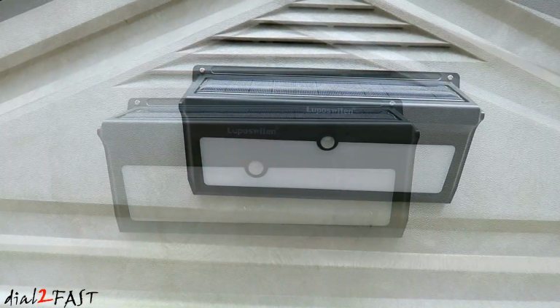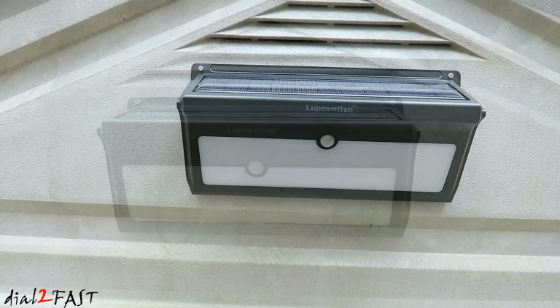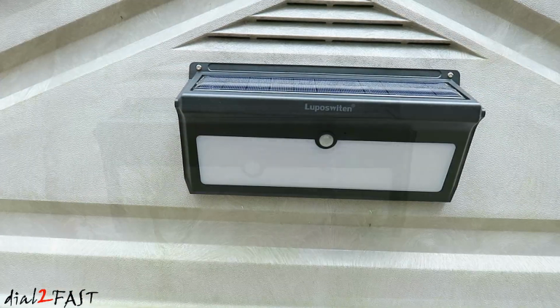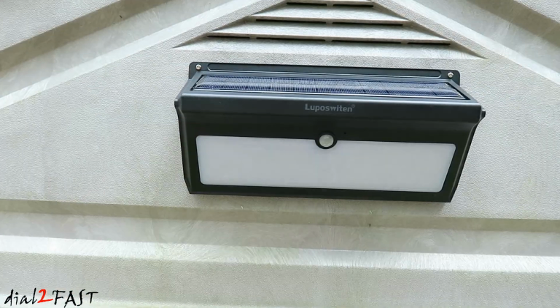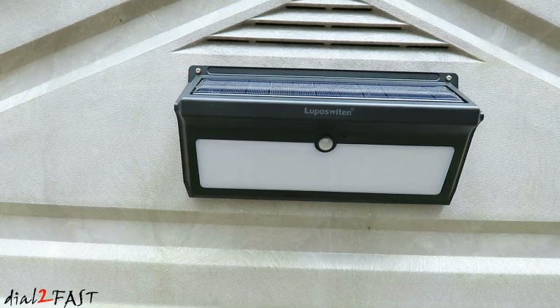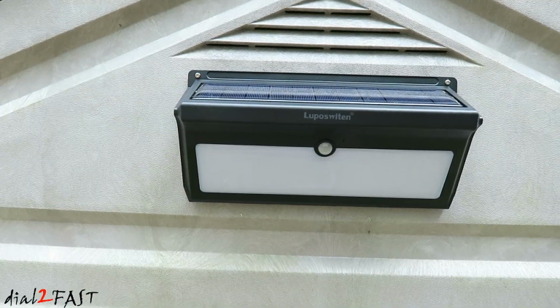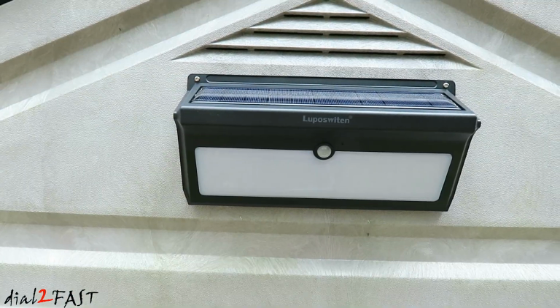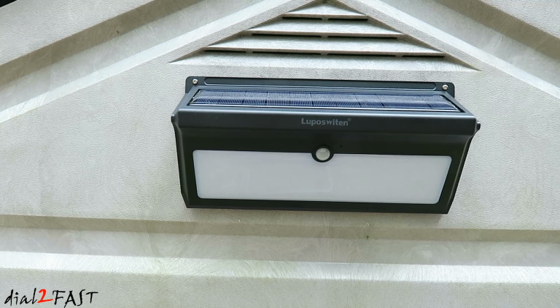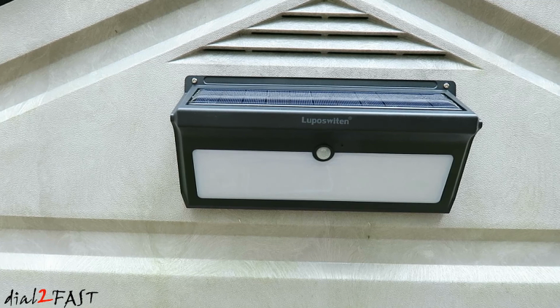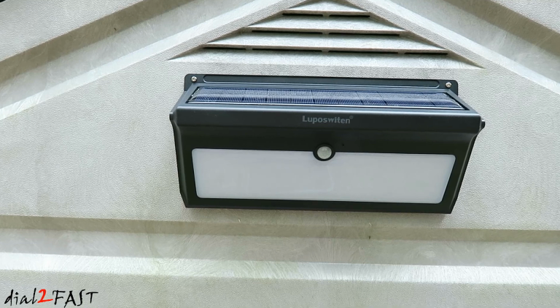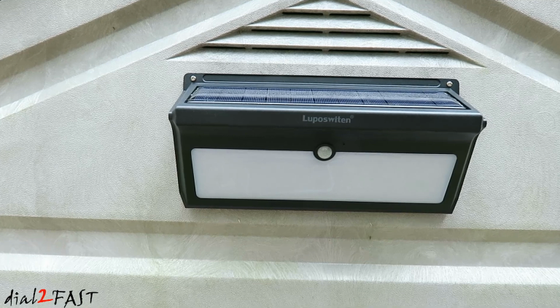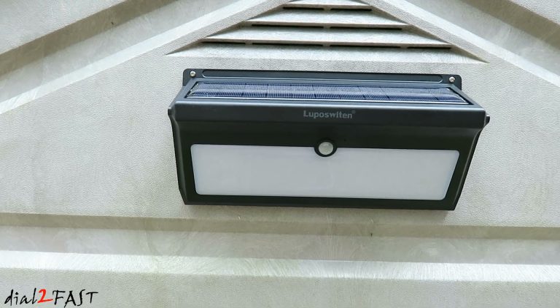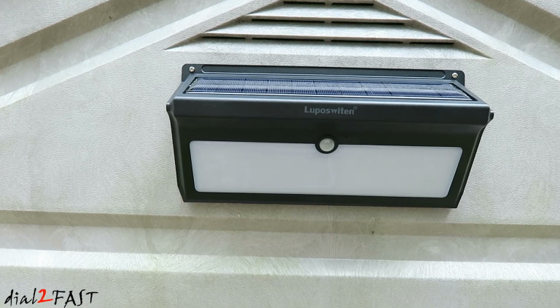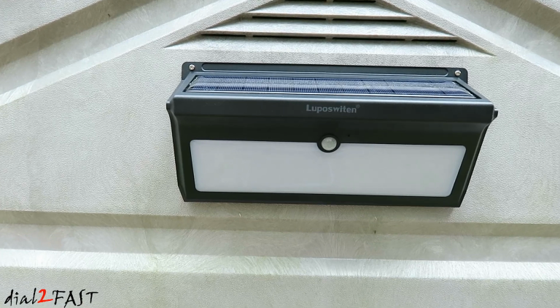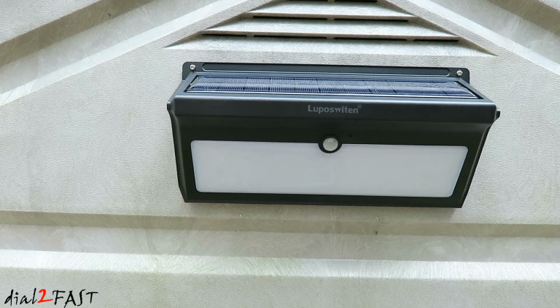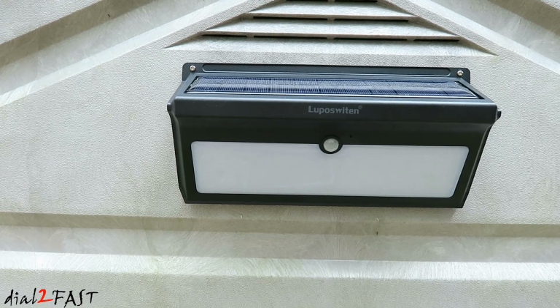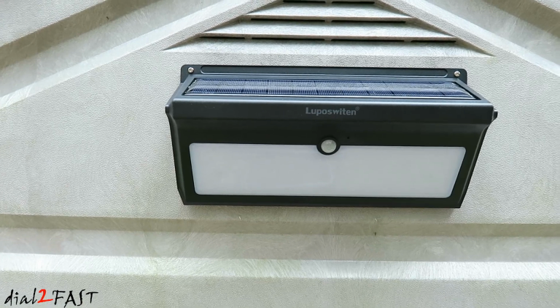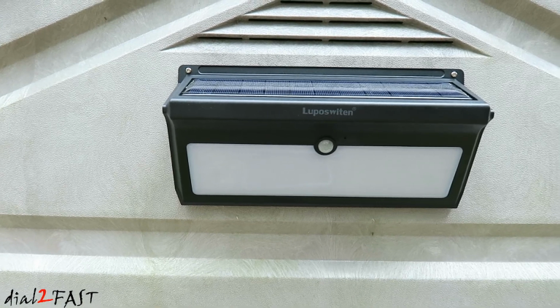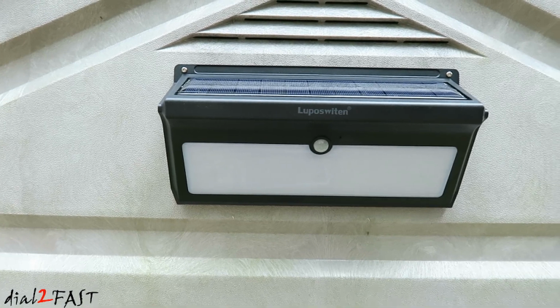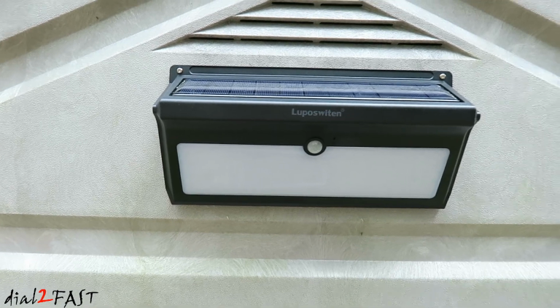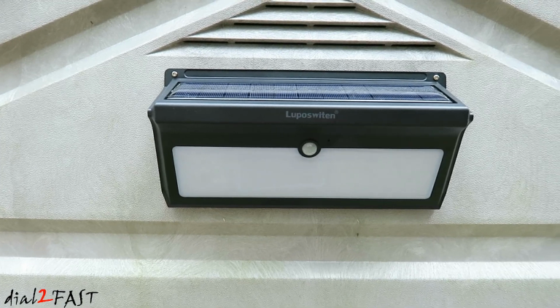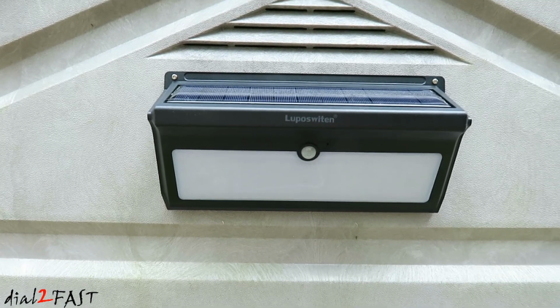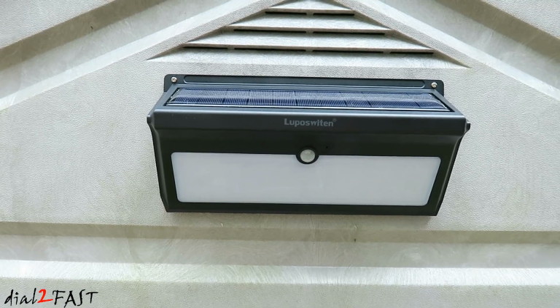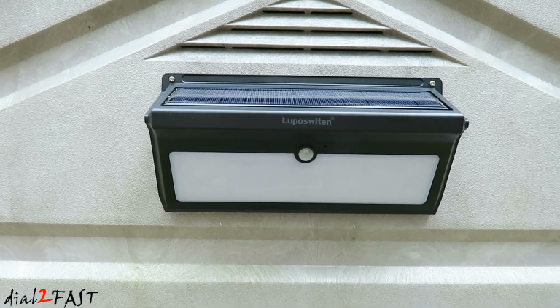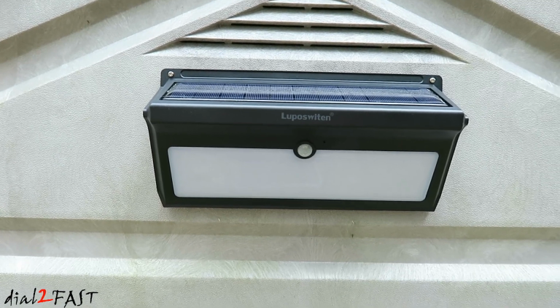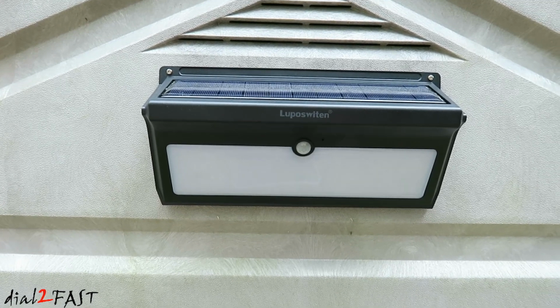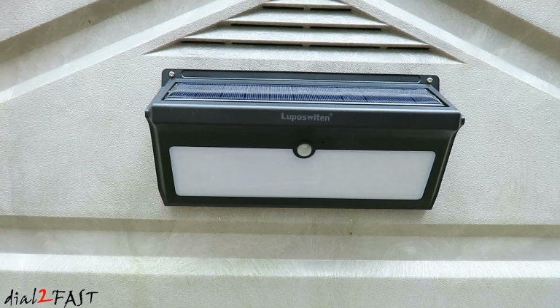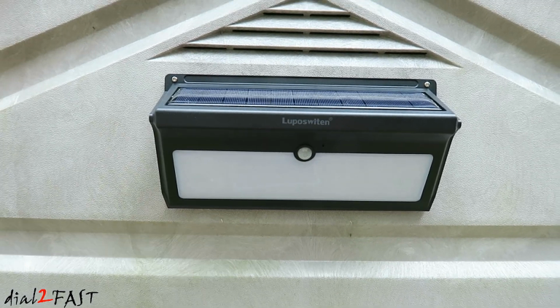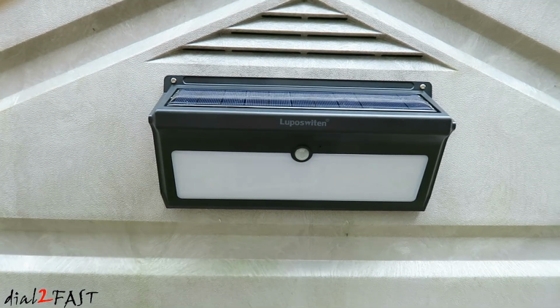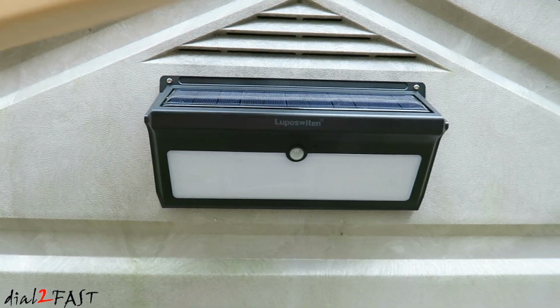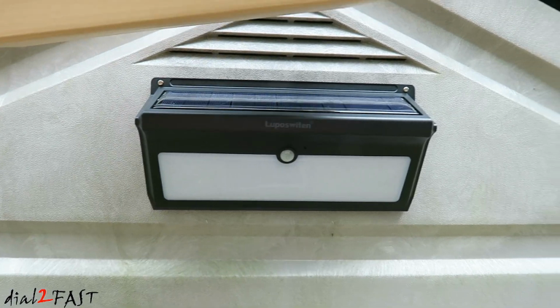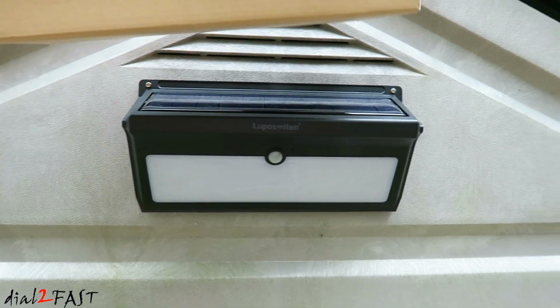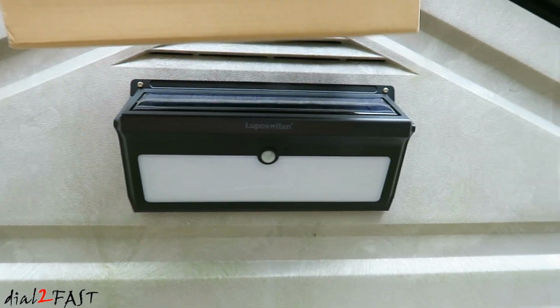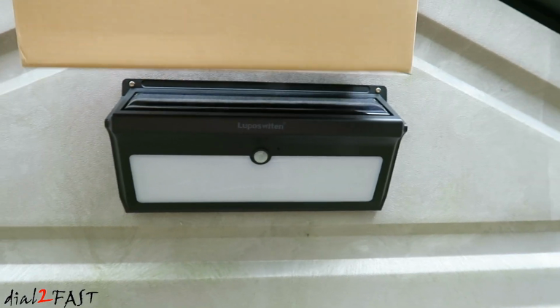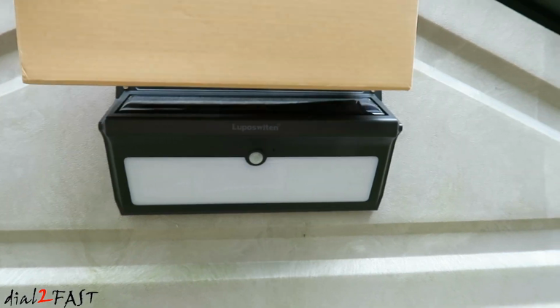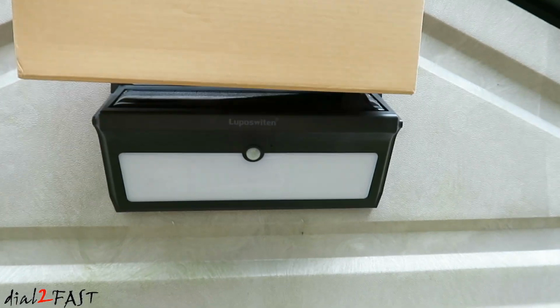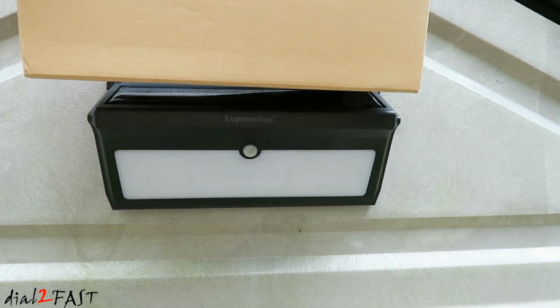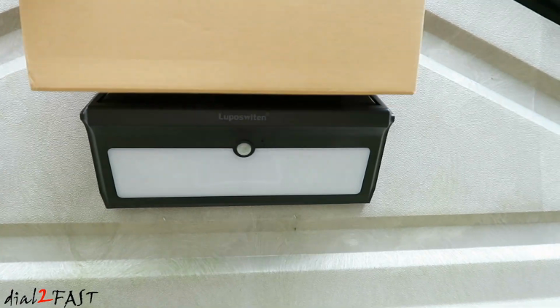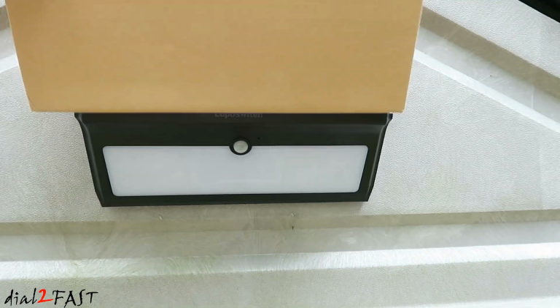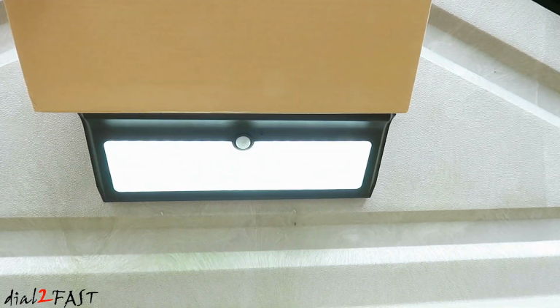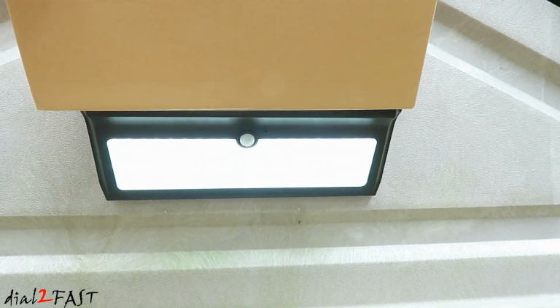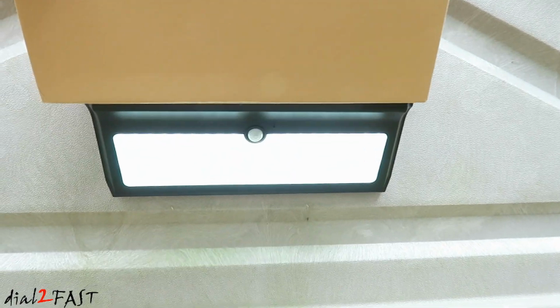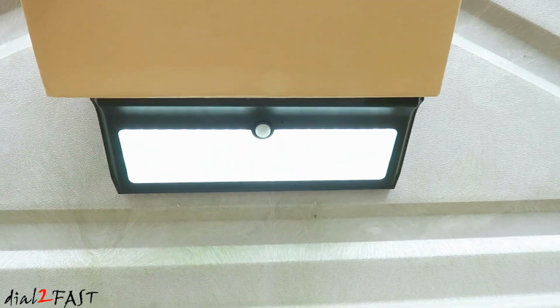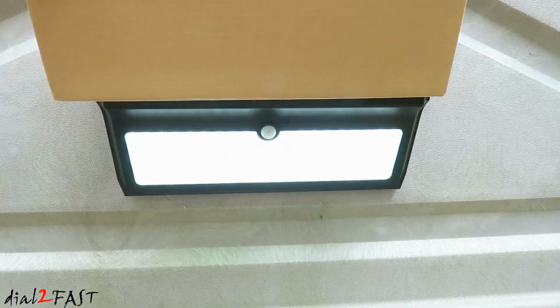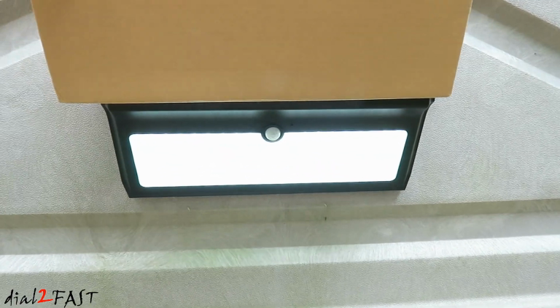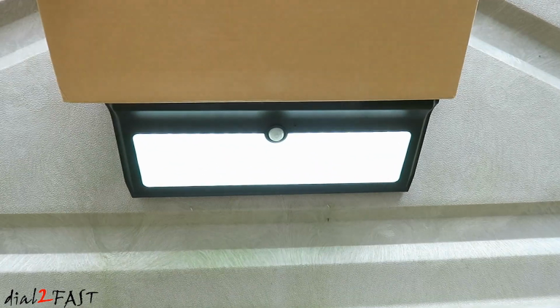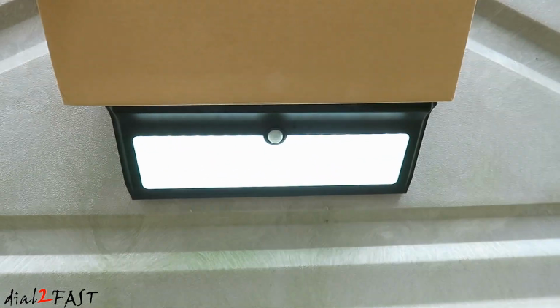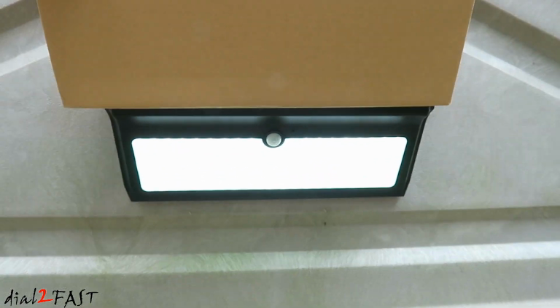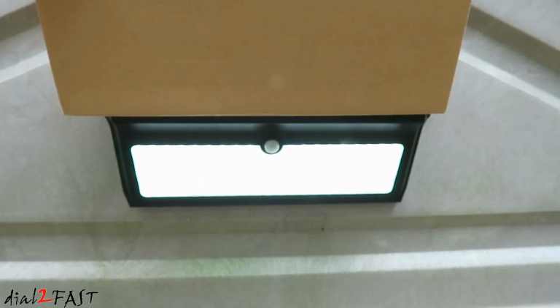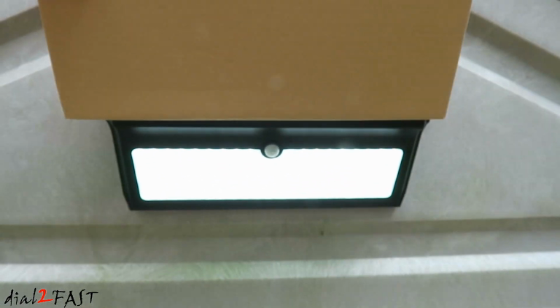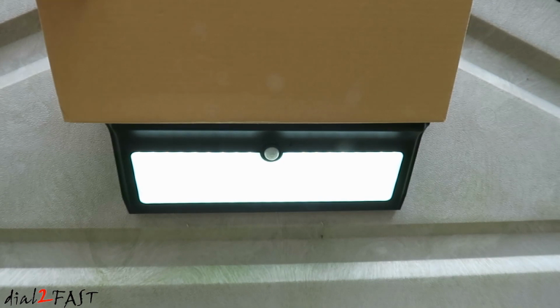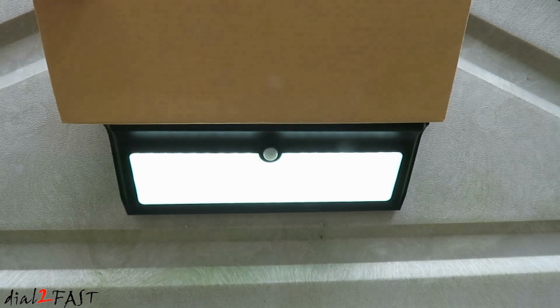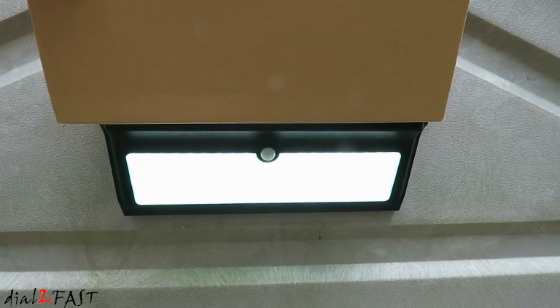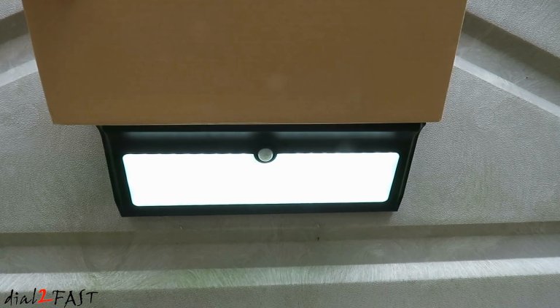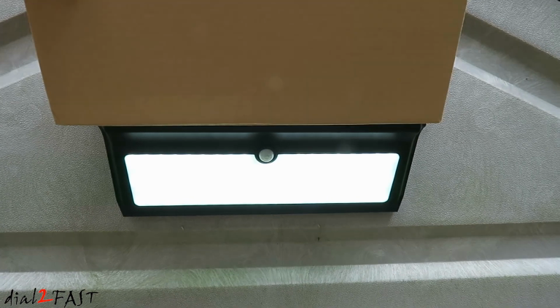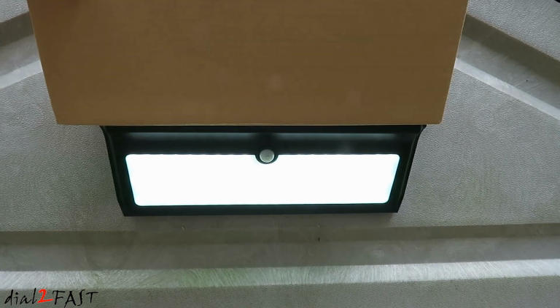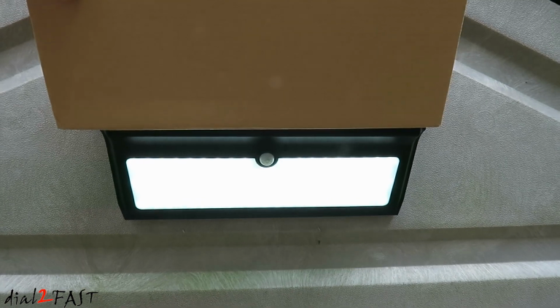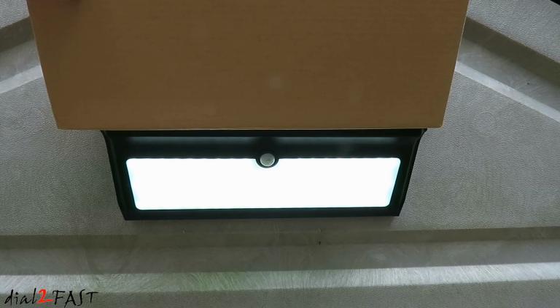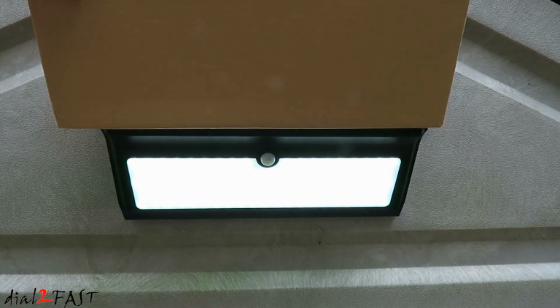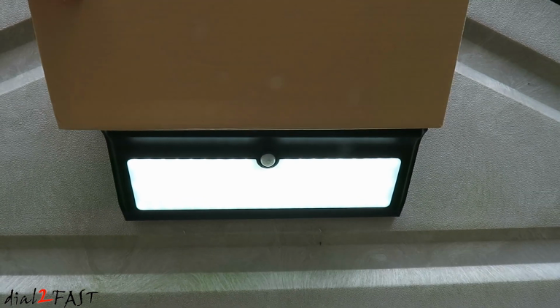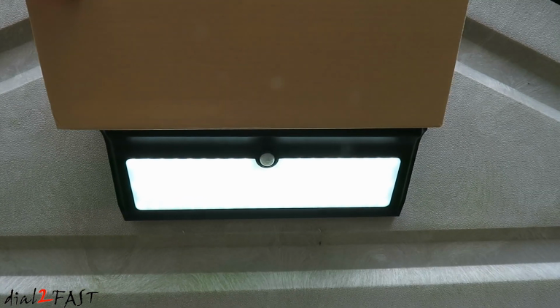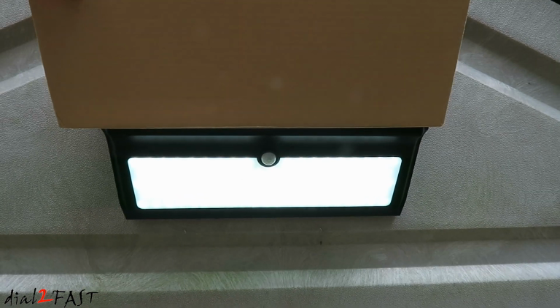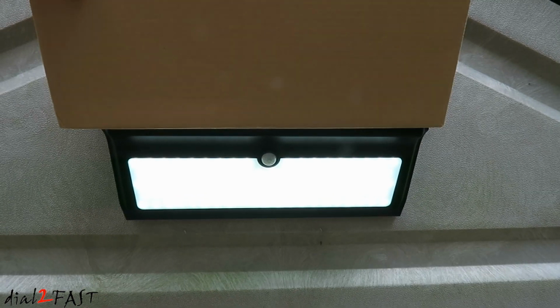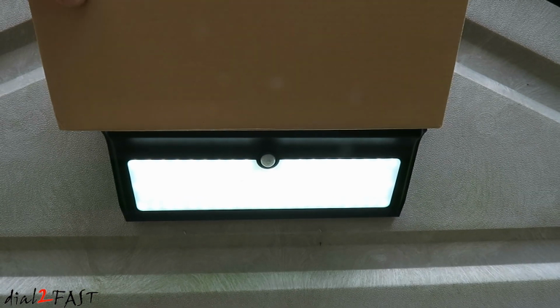If you want to do a quick test during the daytime to make sure it works, get a piece of cardboard and cover the solar panel at the top. You'll see the LED light panel turn on.